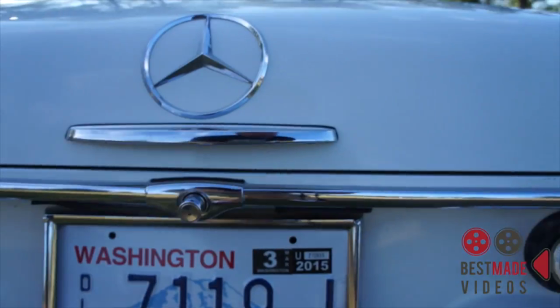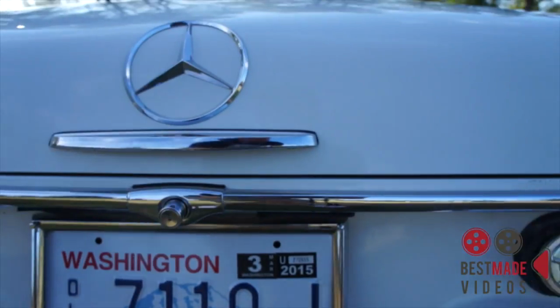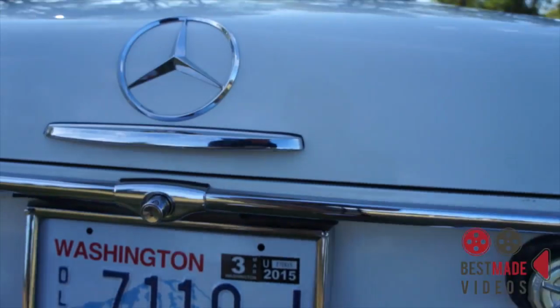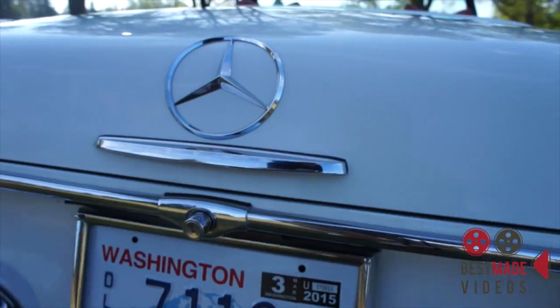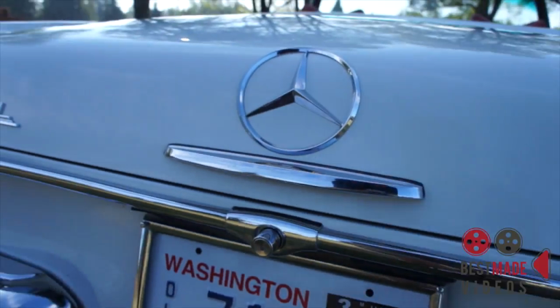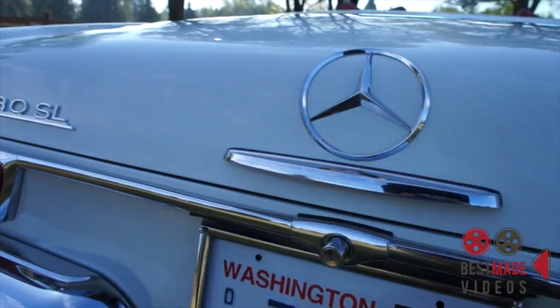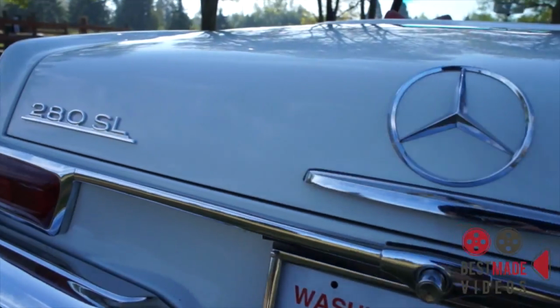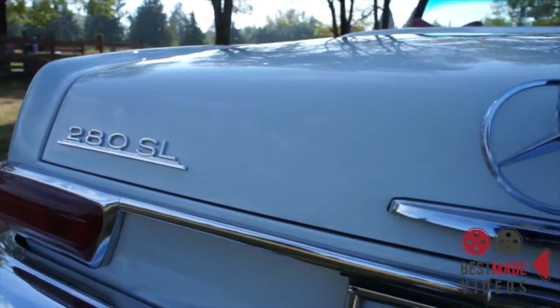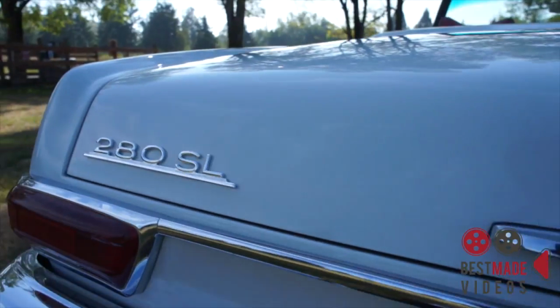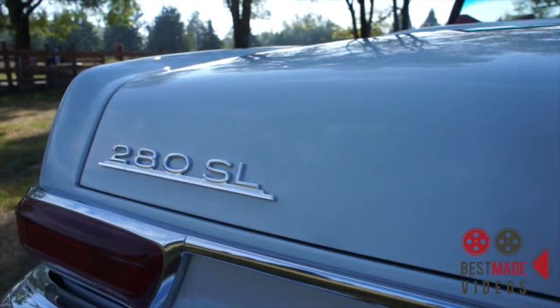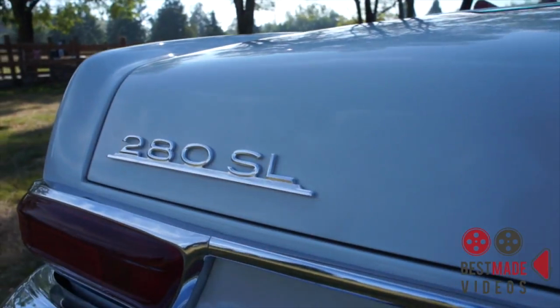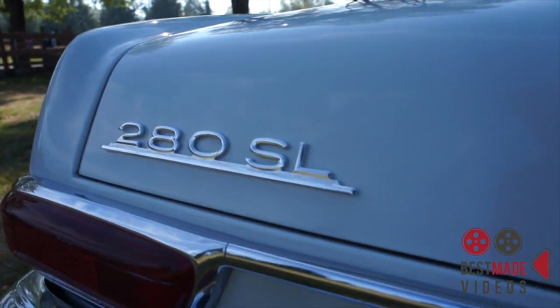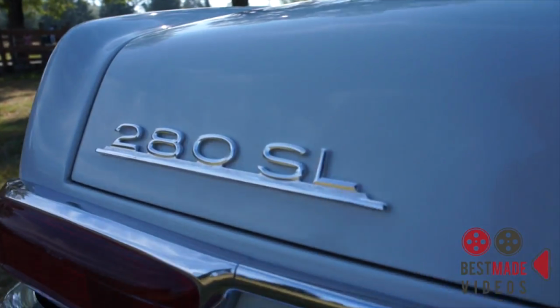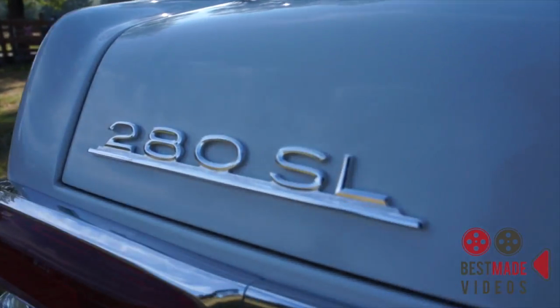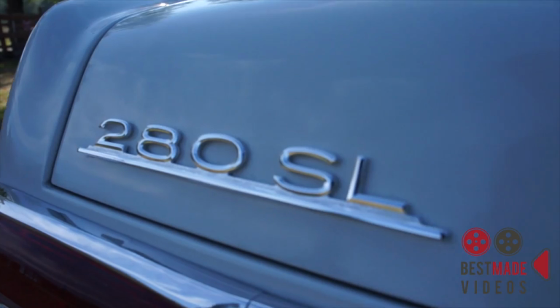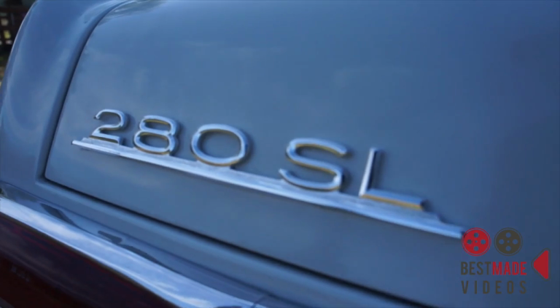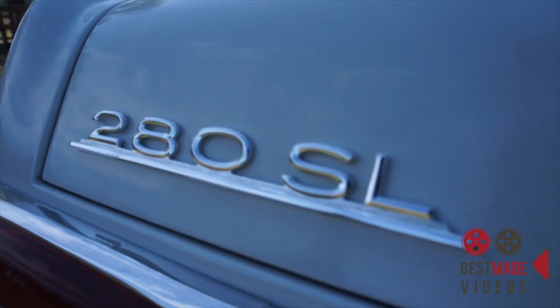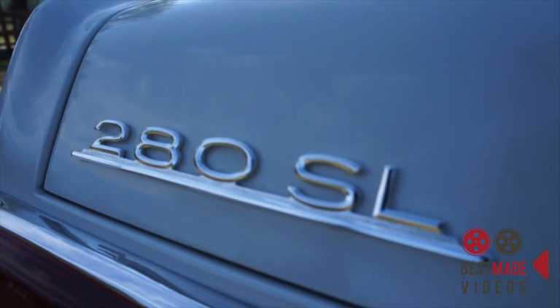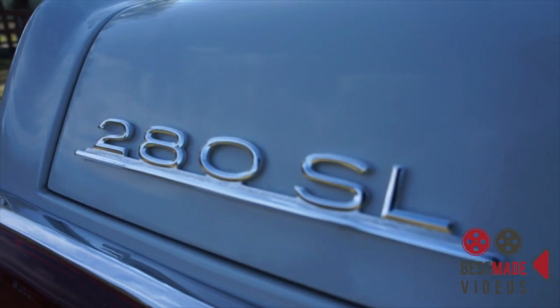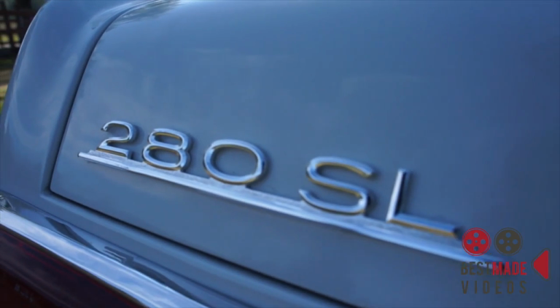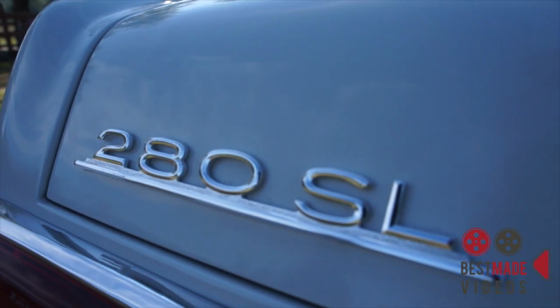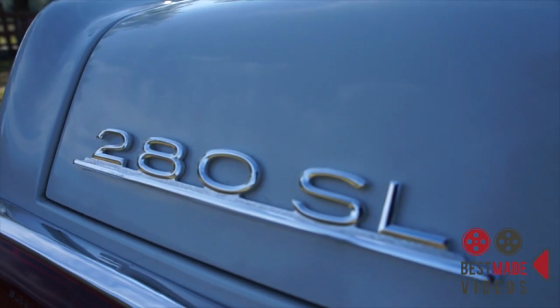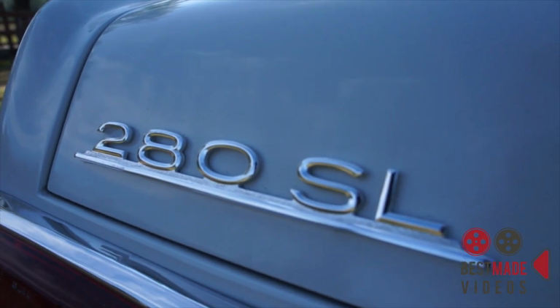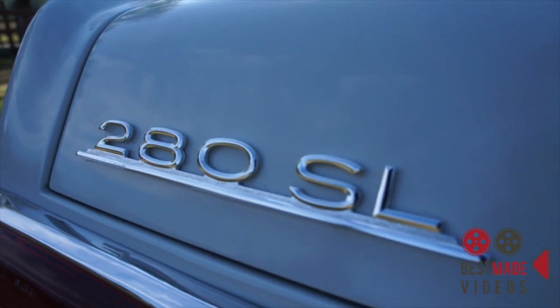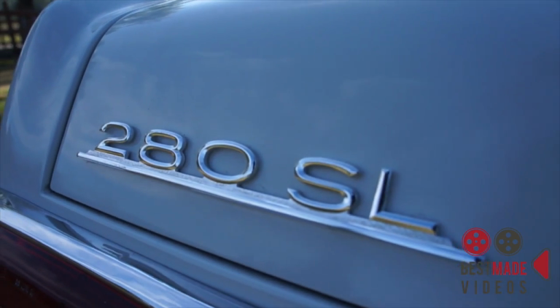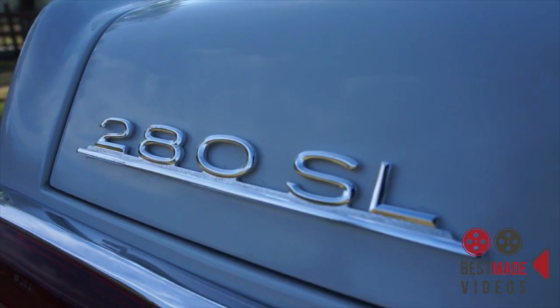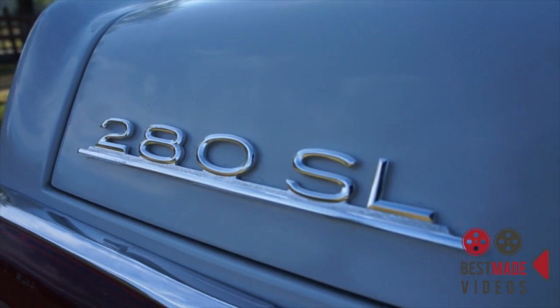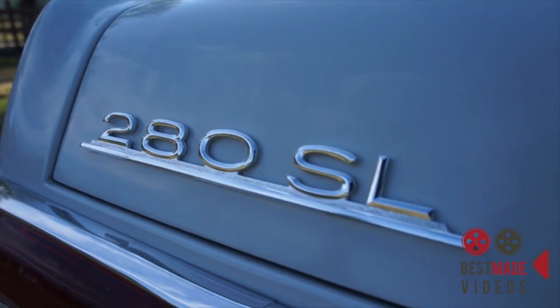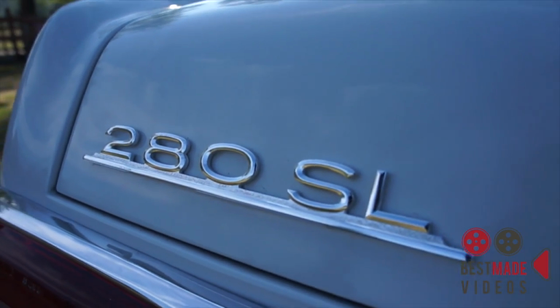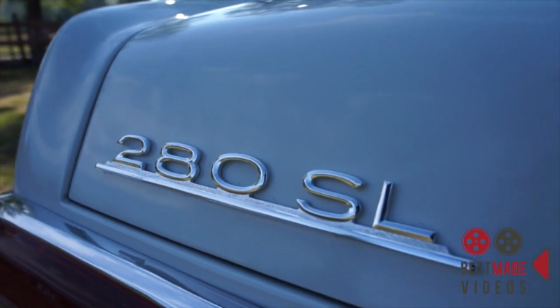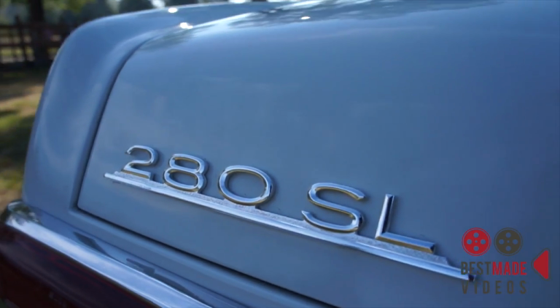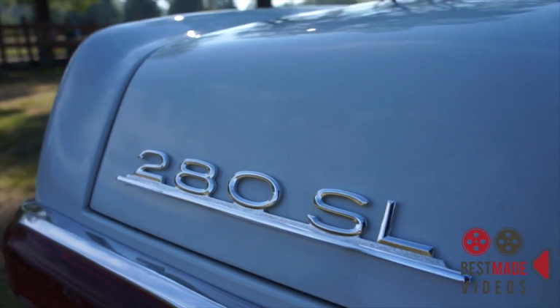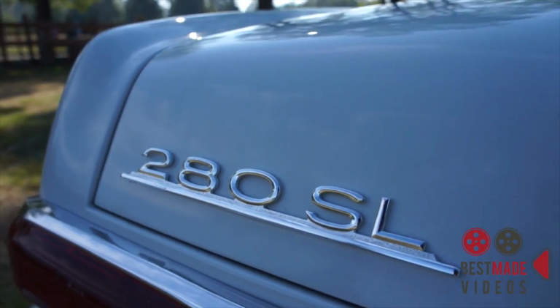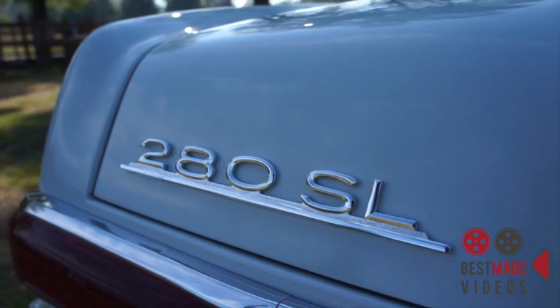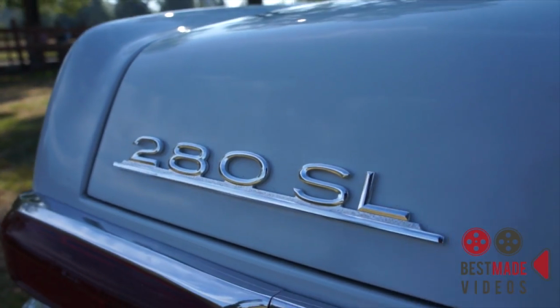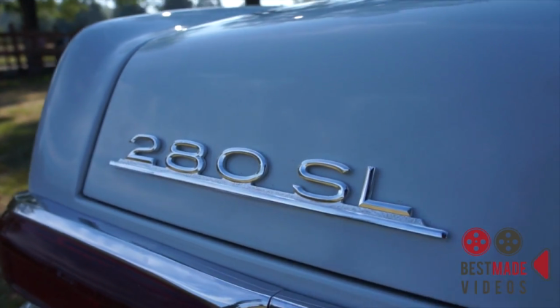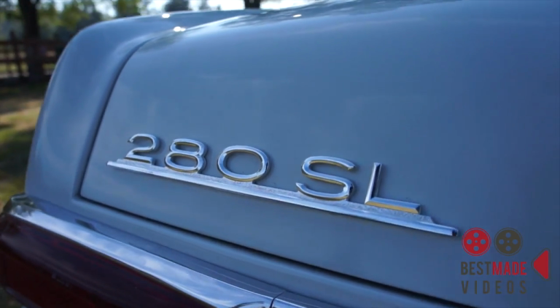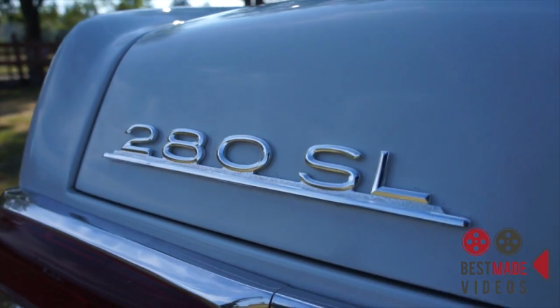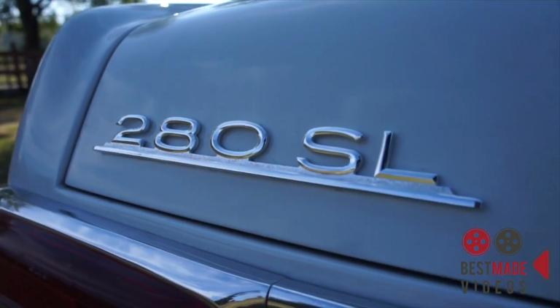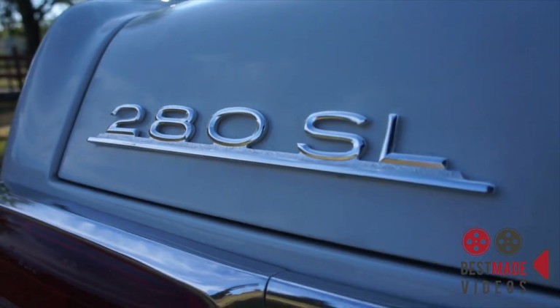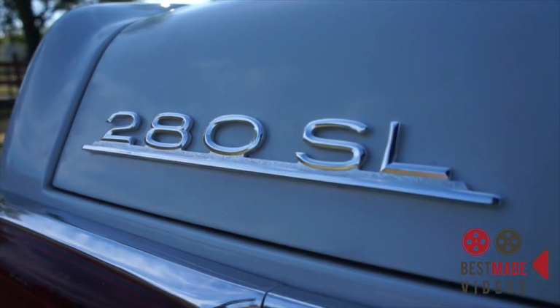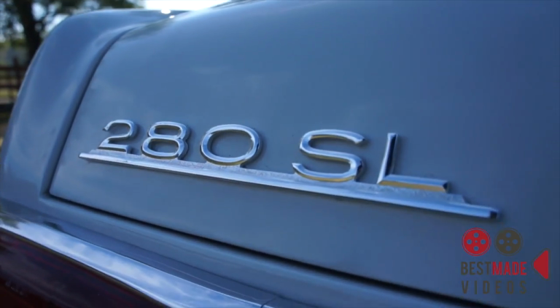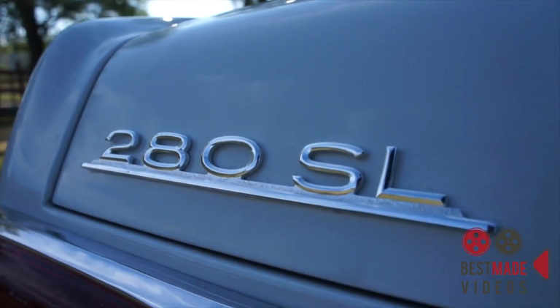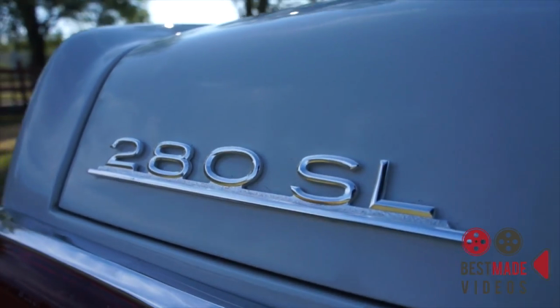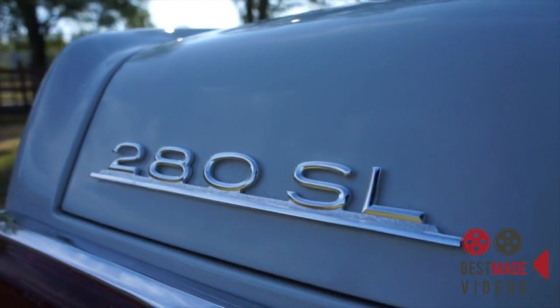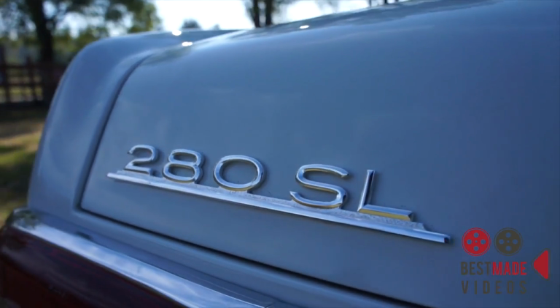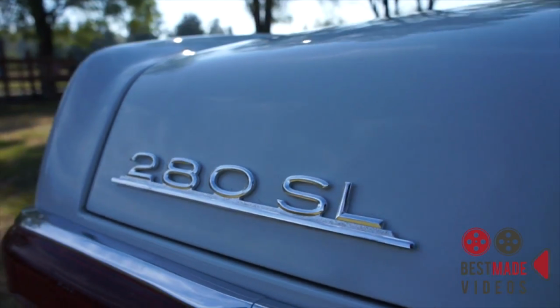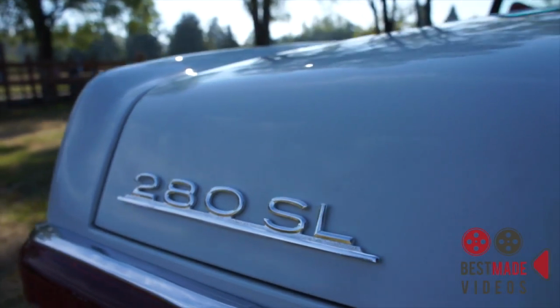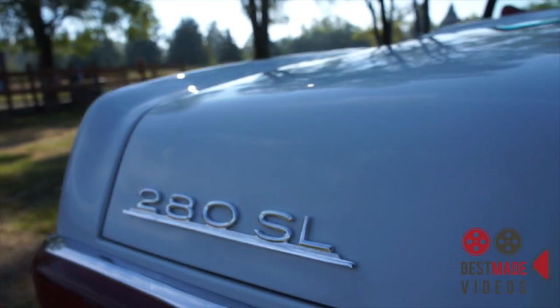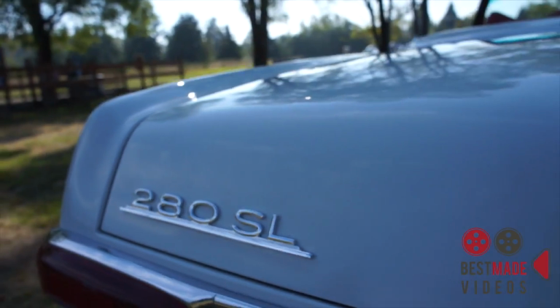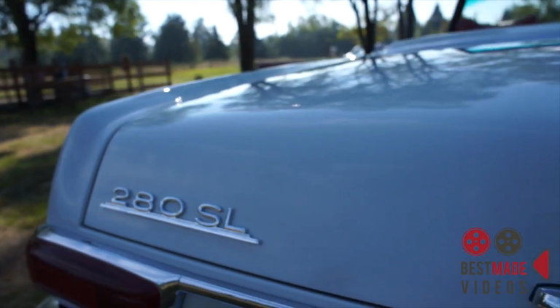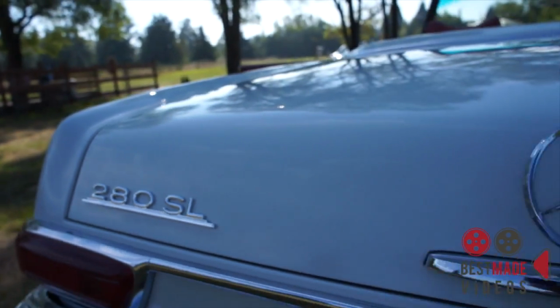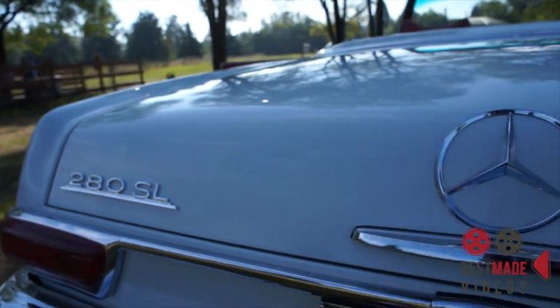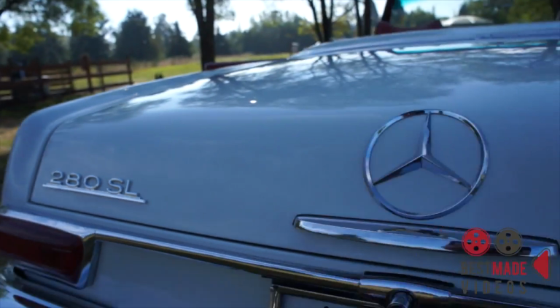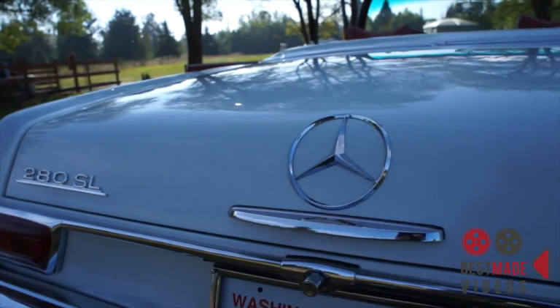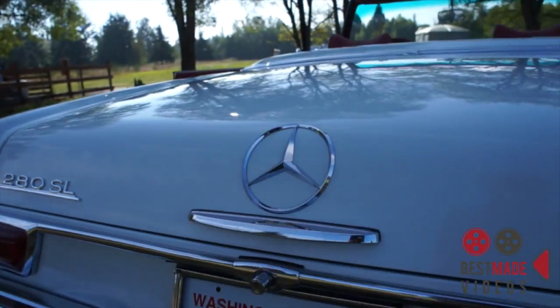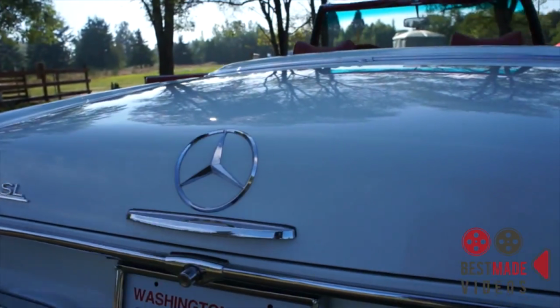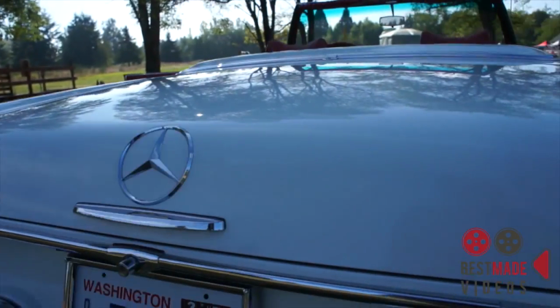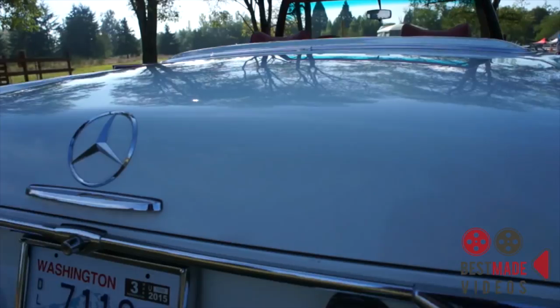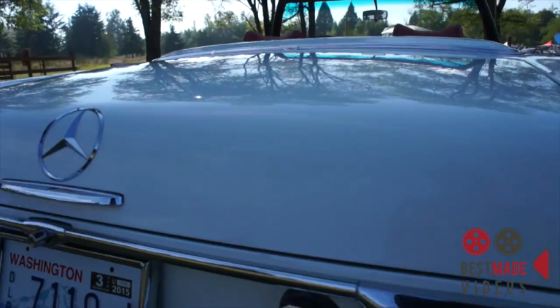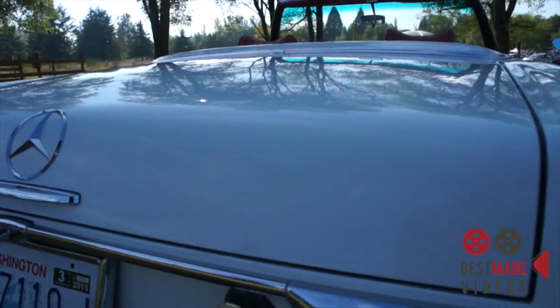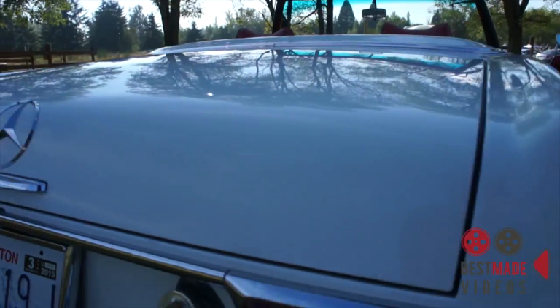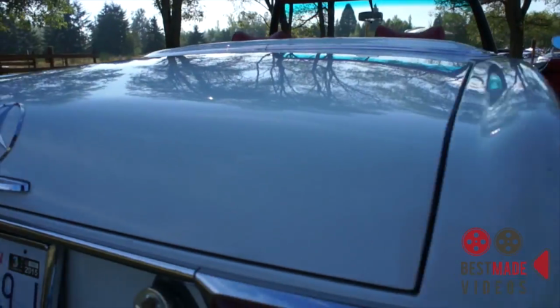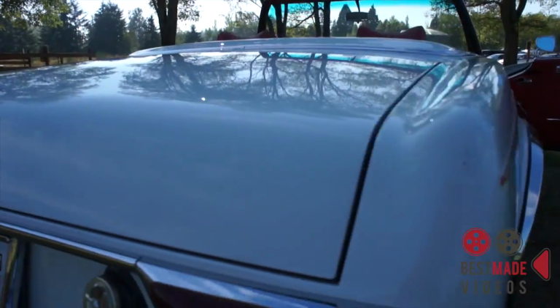Now you'll see the '280' badge — the gentleman I bought it from, Jerry, wanted to be cooler than a 250 guy I guess, so he bought that and put that on.